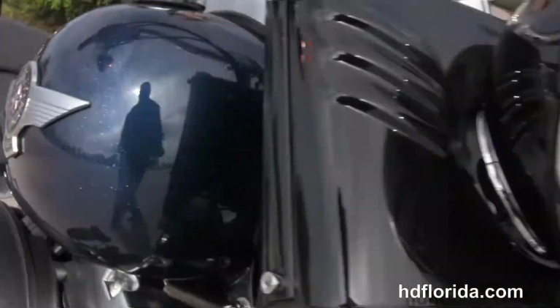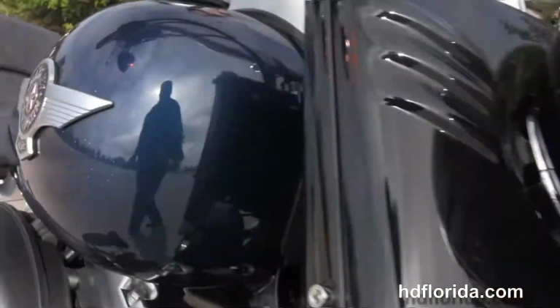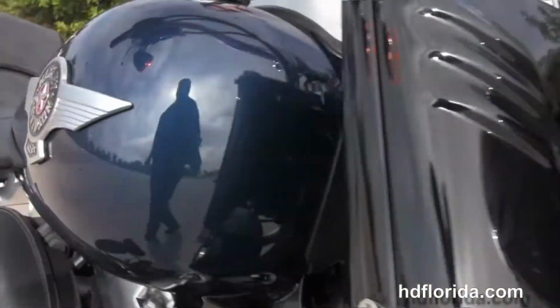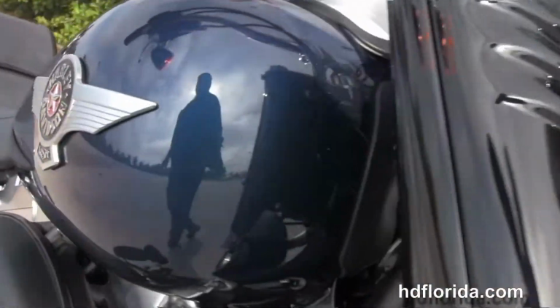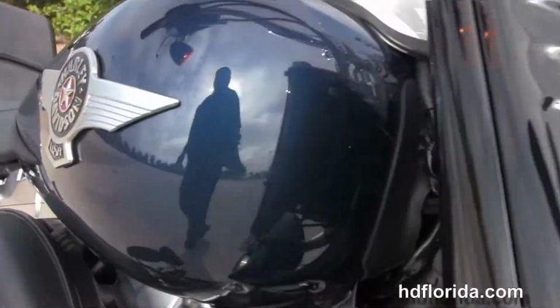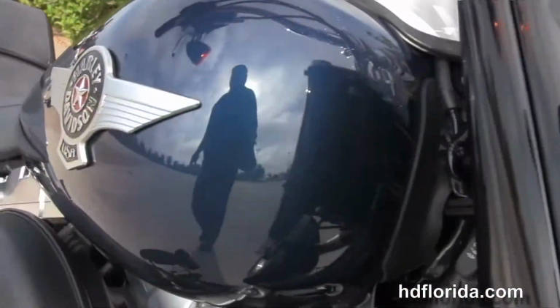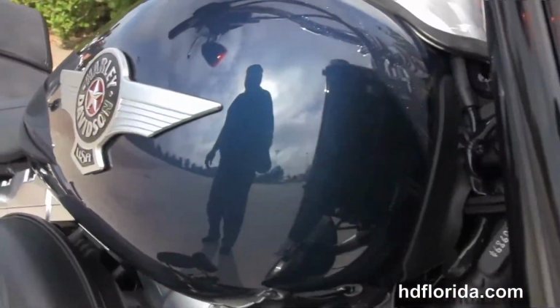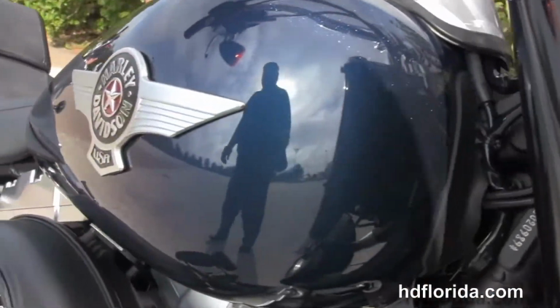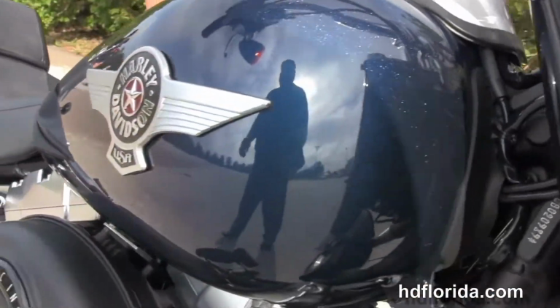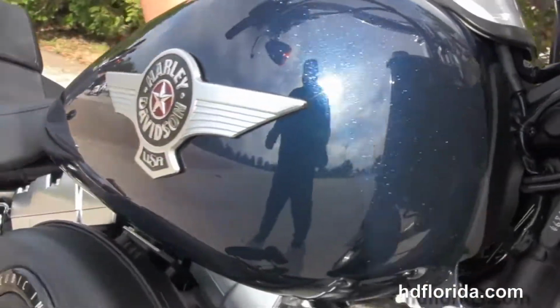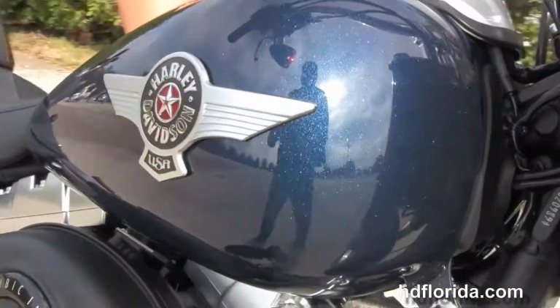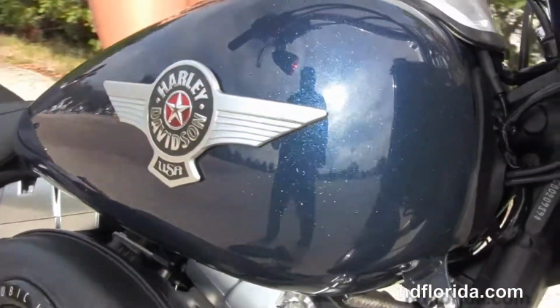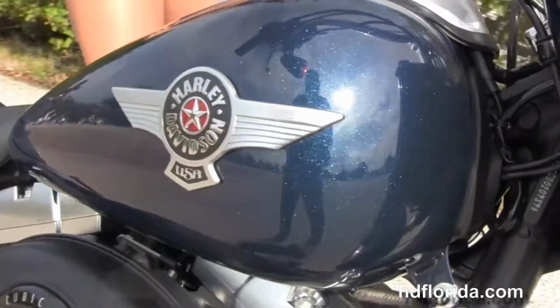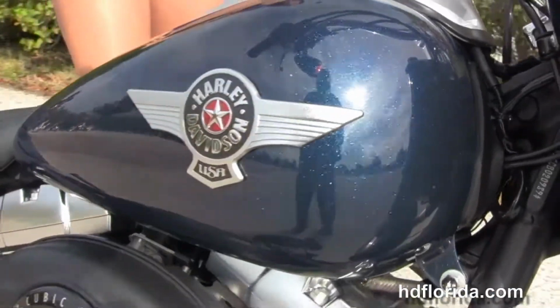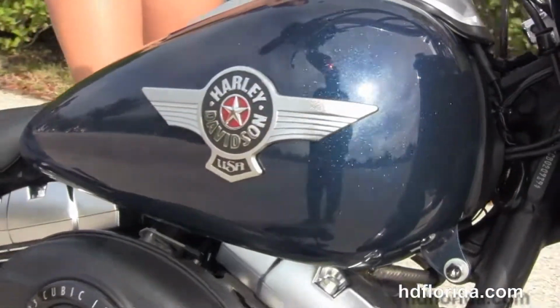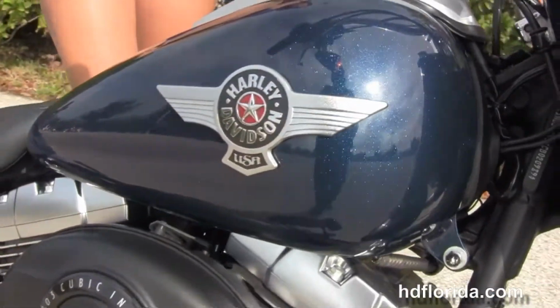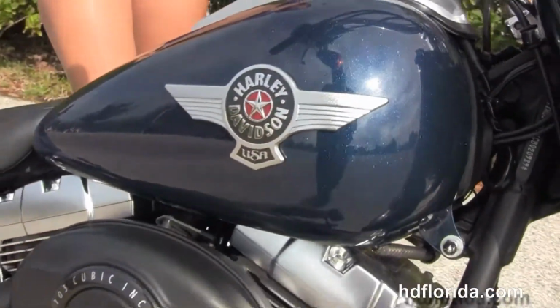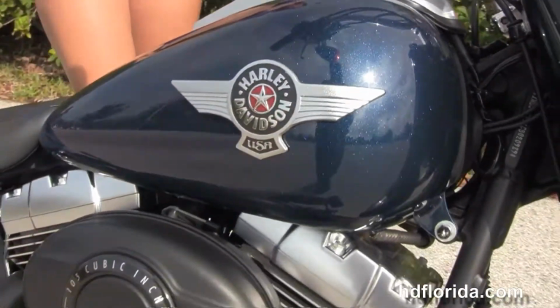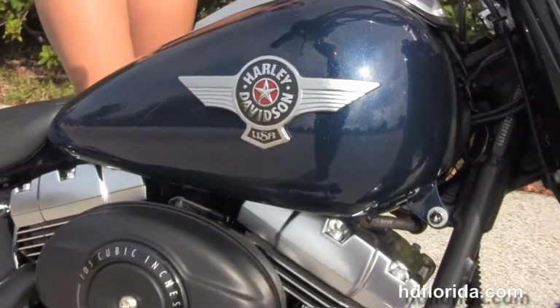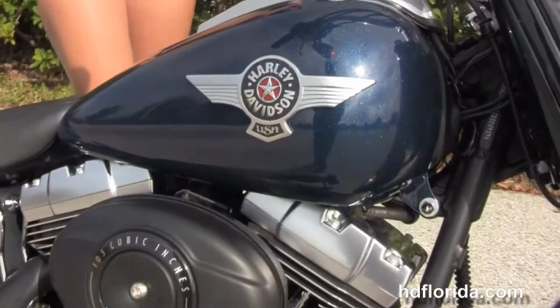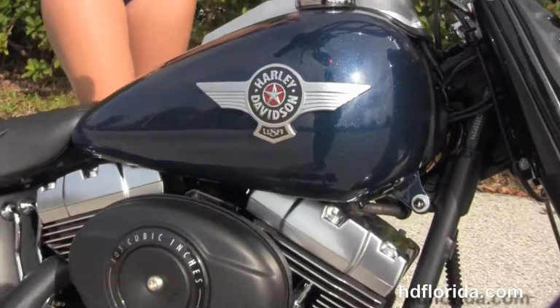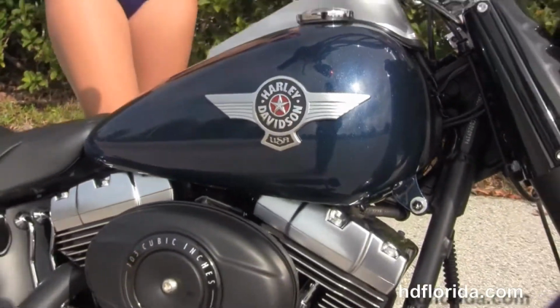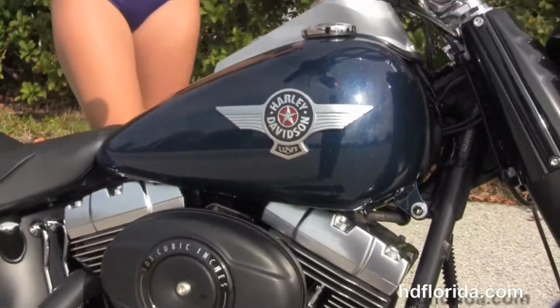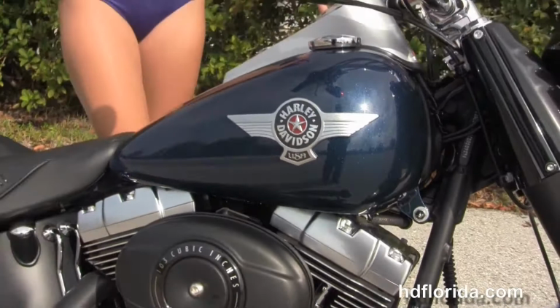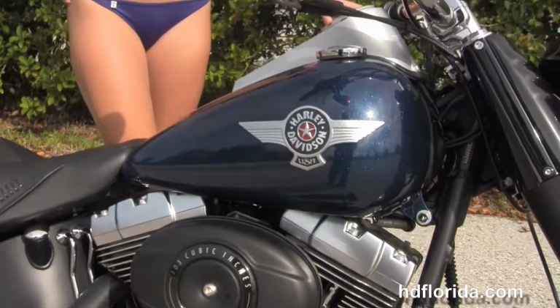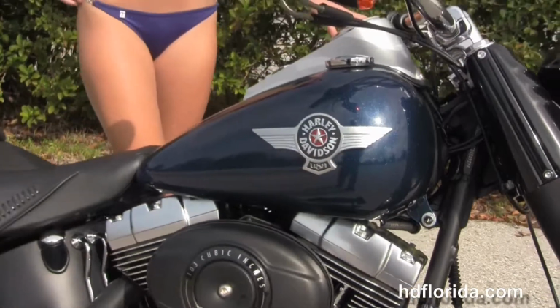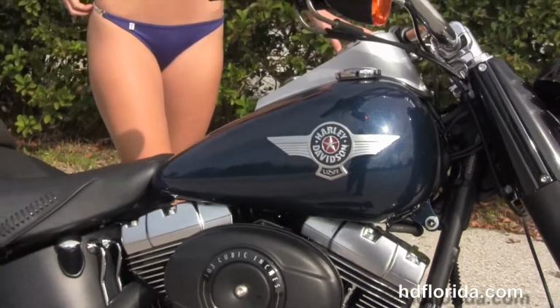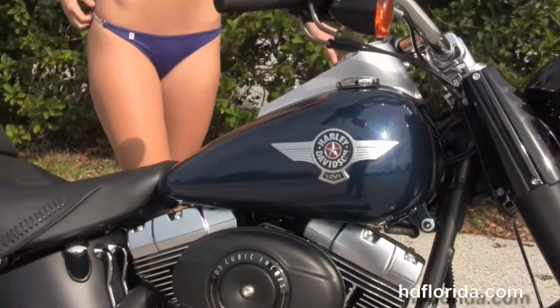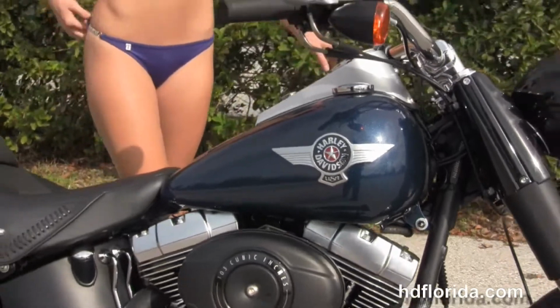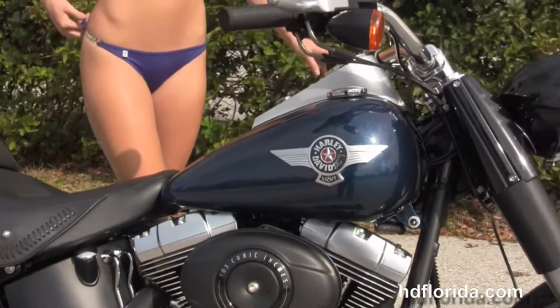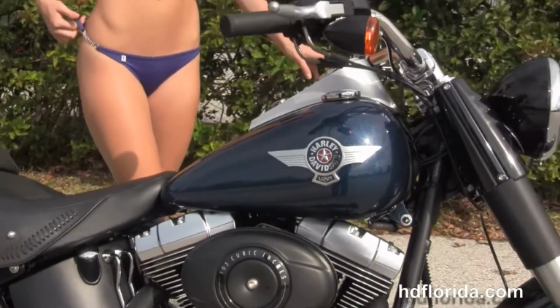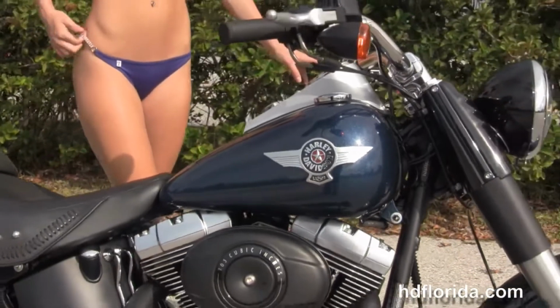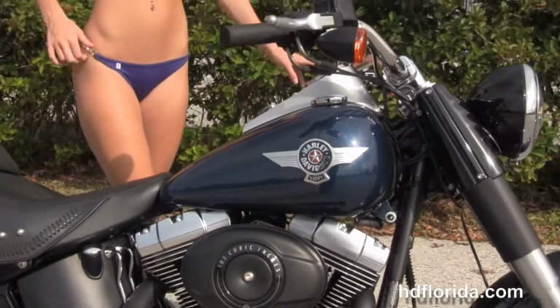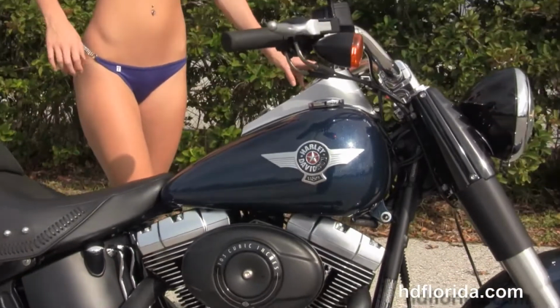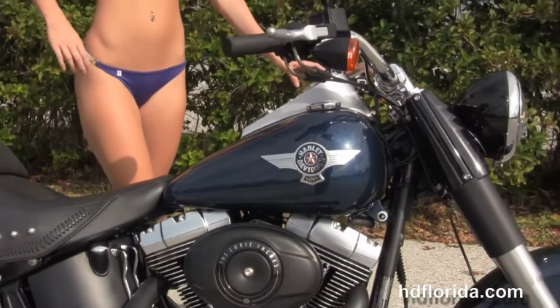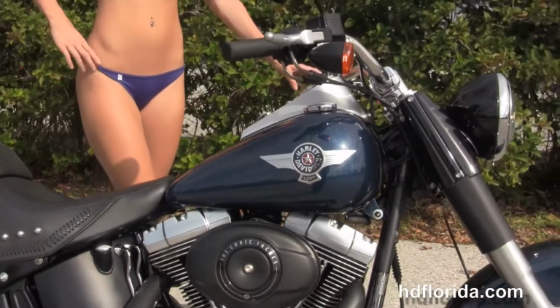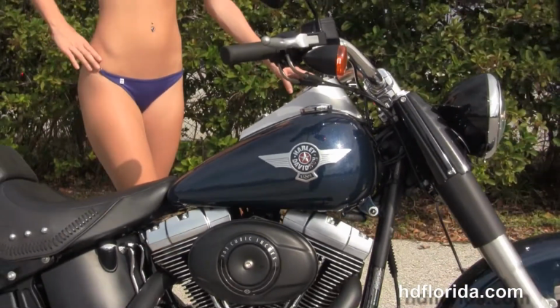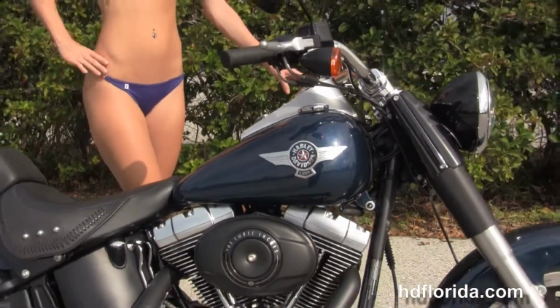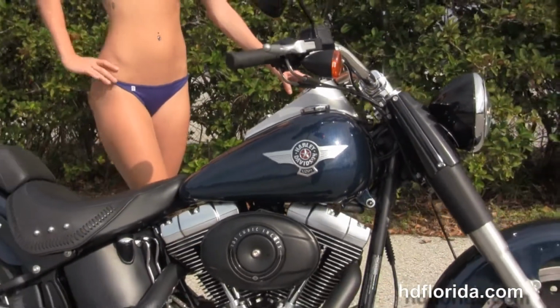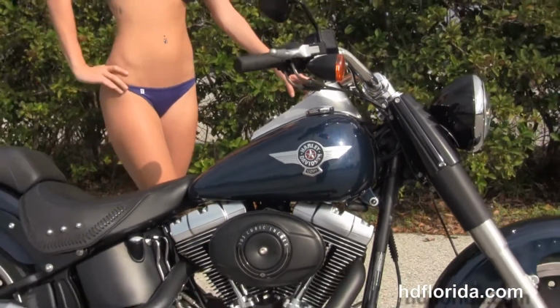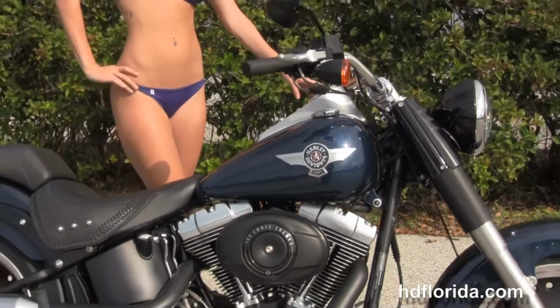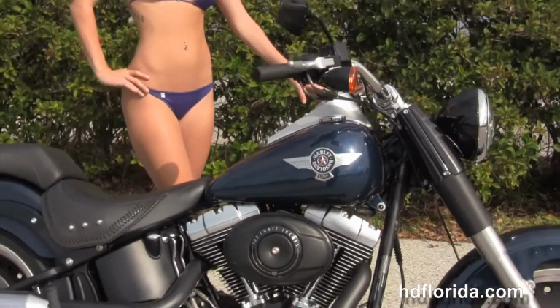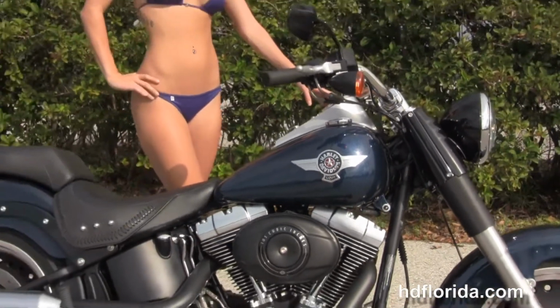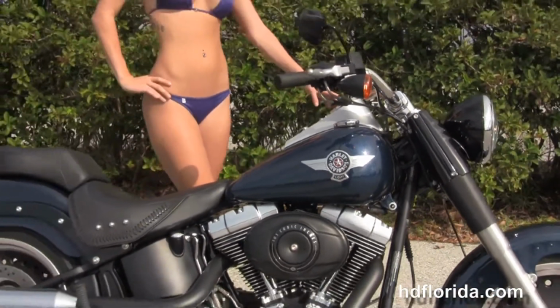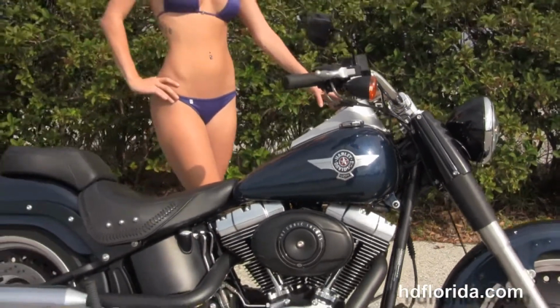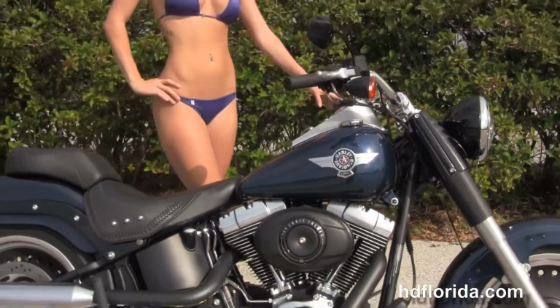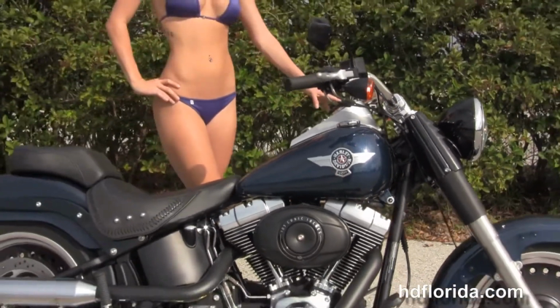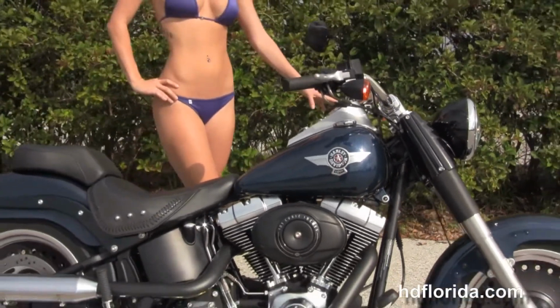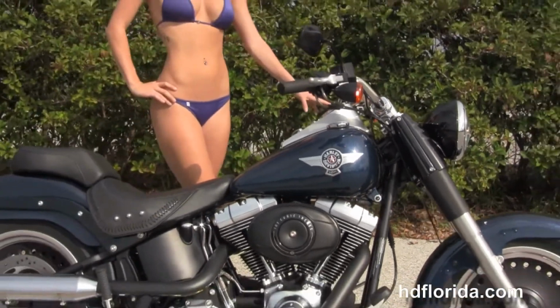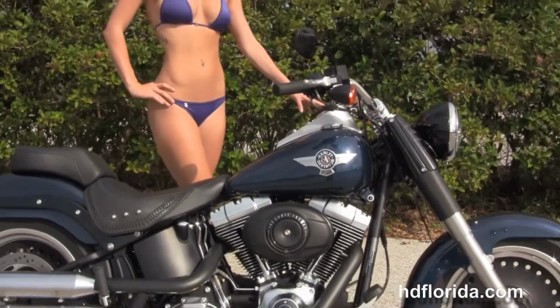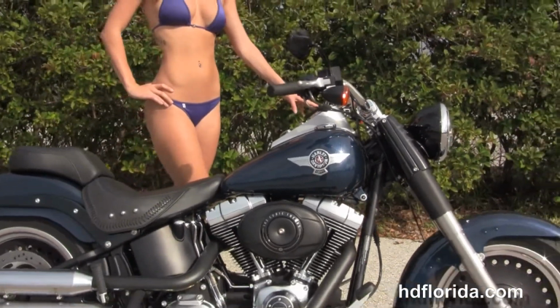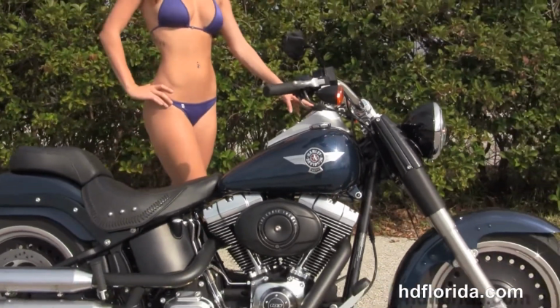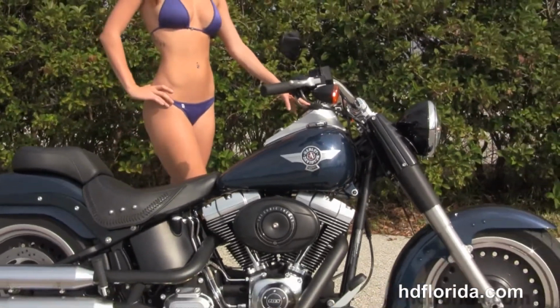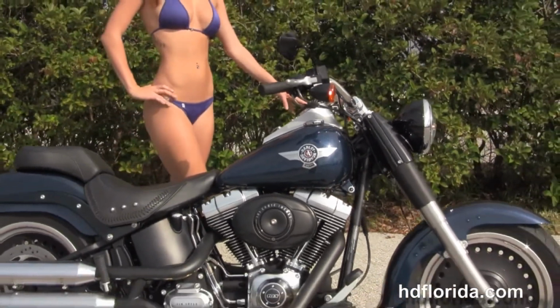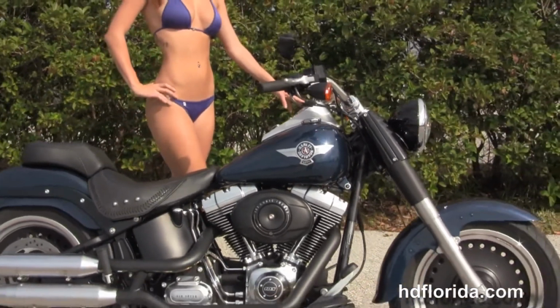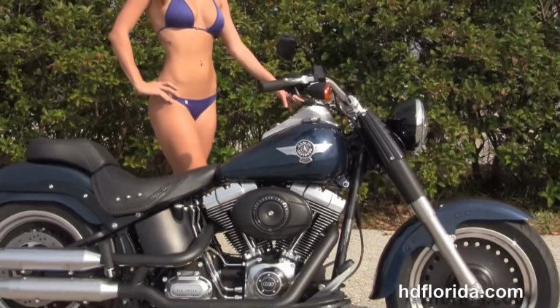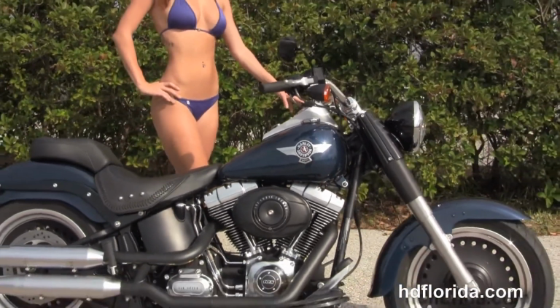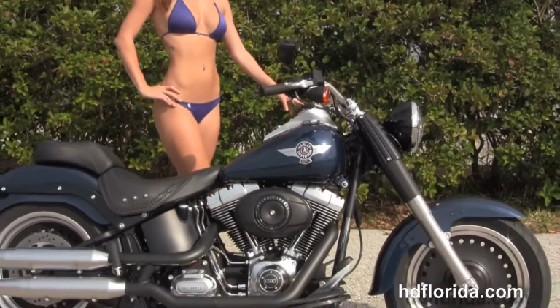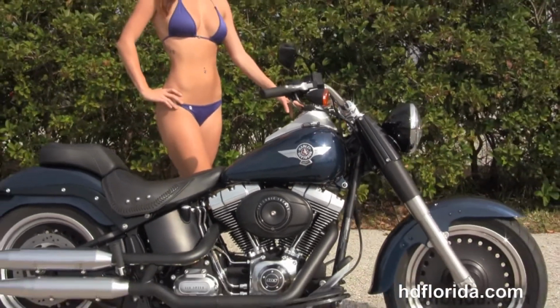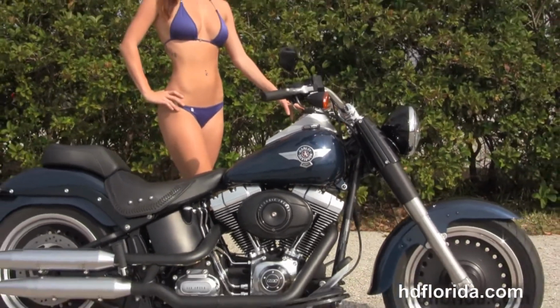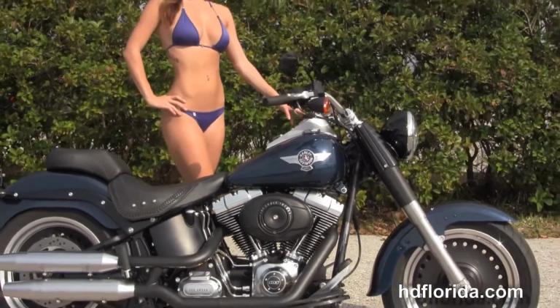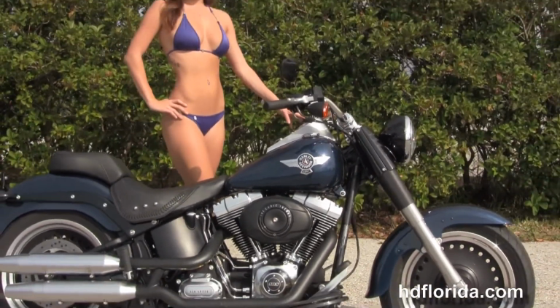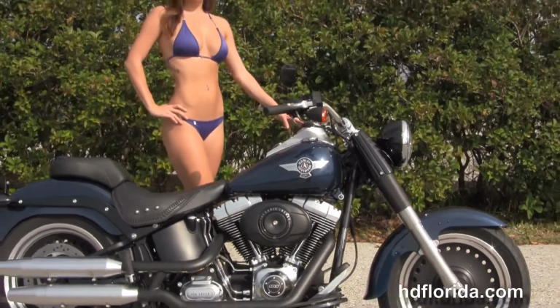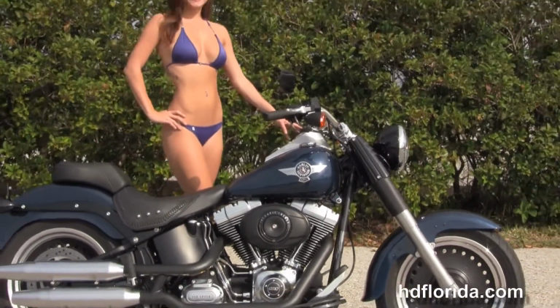Options and accessories on this bike retail over $400. And here at the world famous Harley-Davidson of Brandon, all our bikes are fully service and safety inspected.